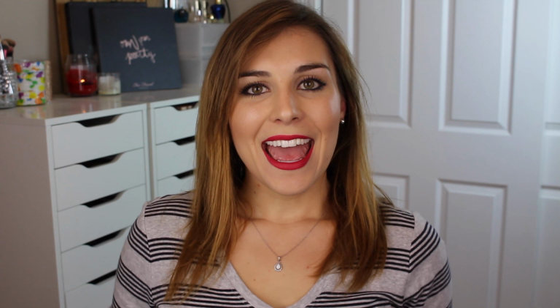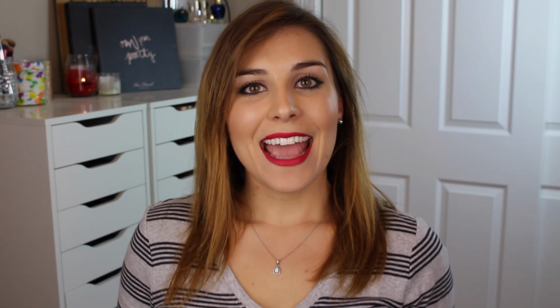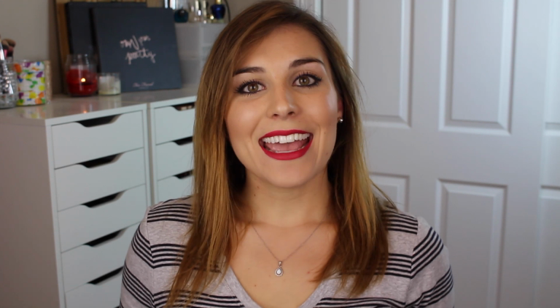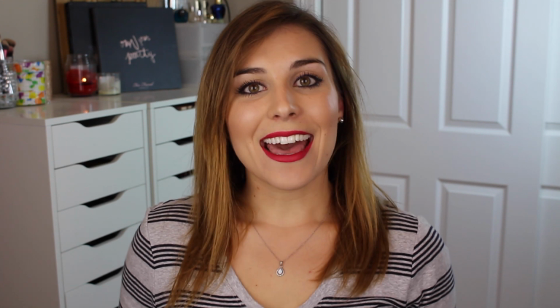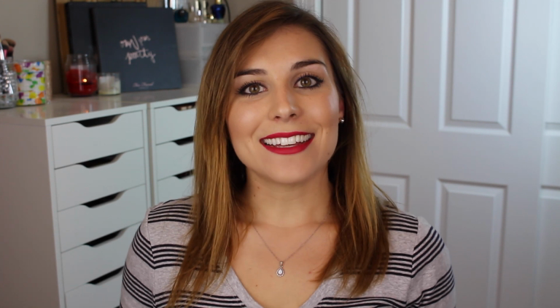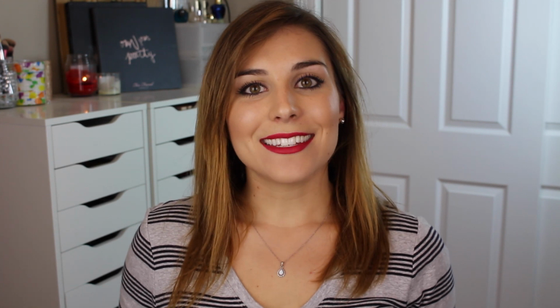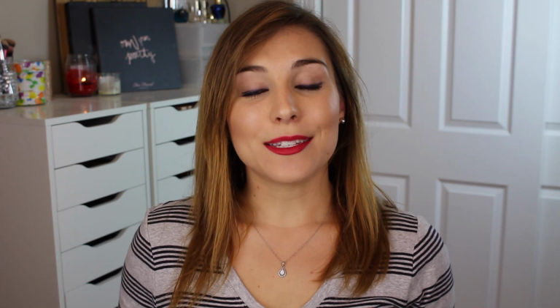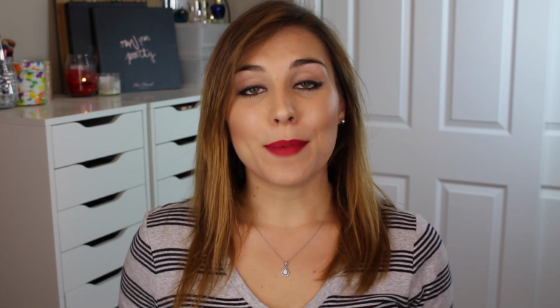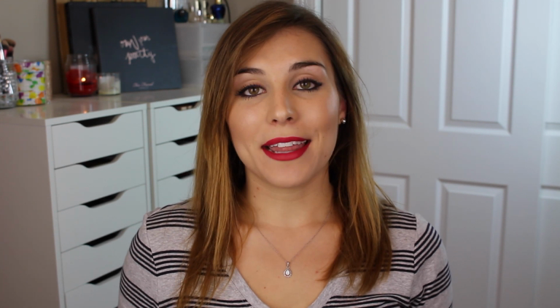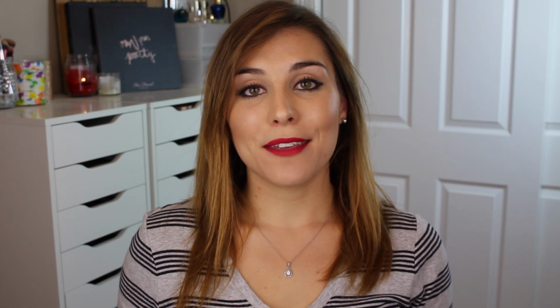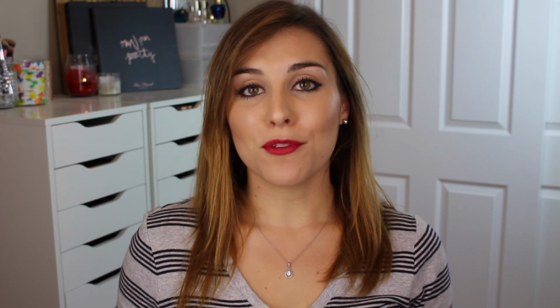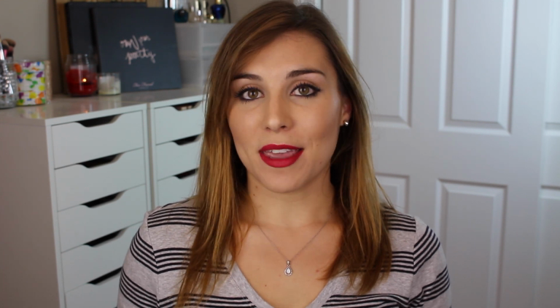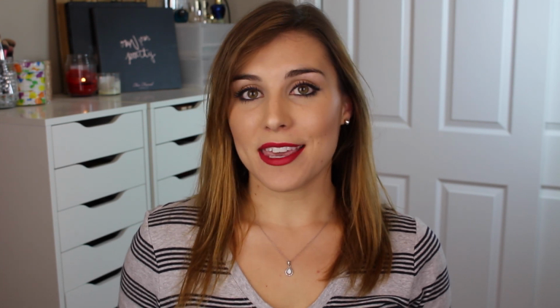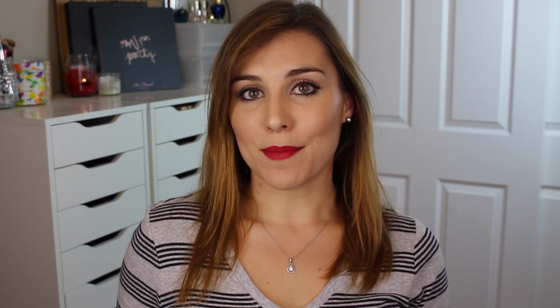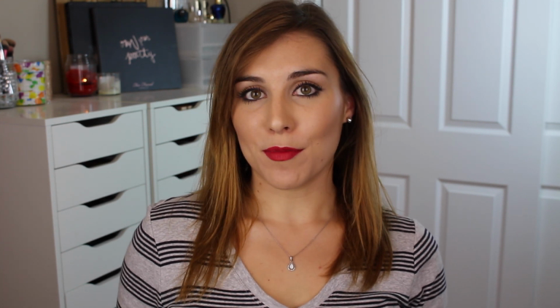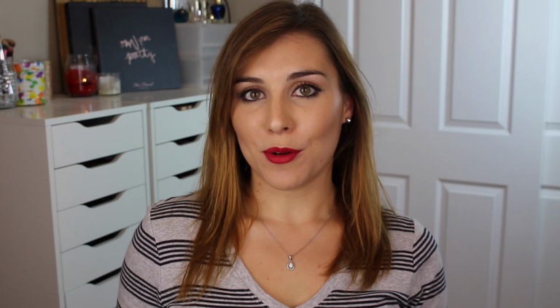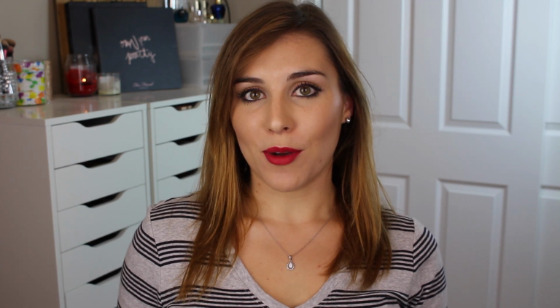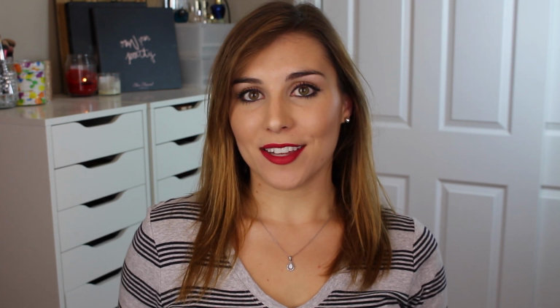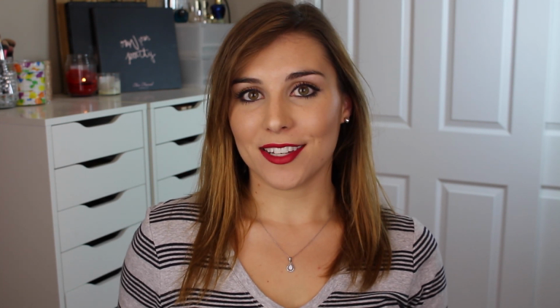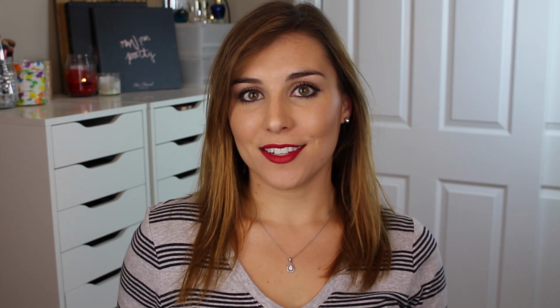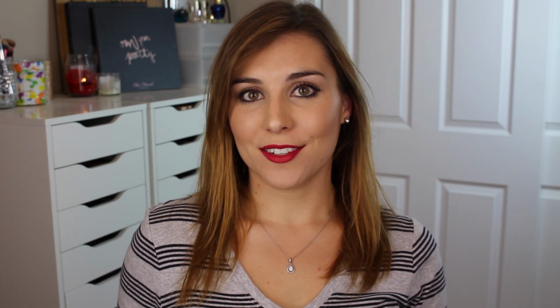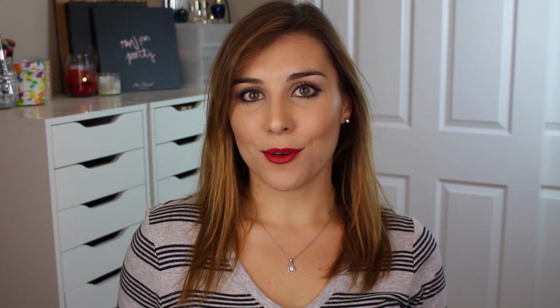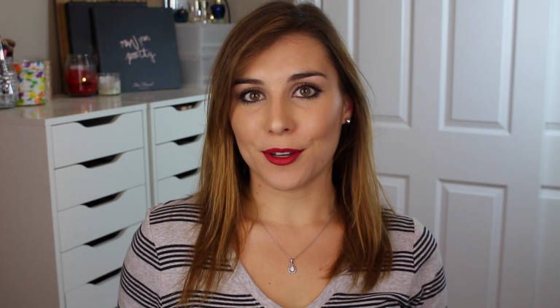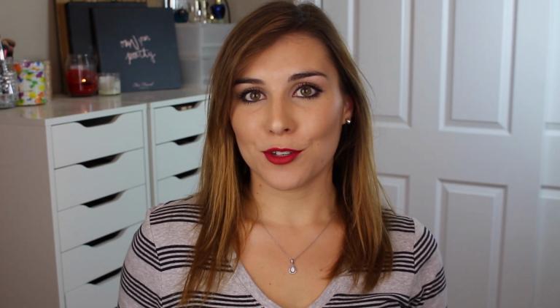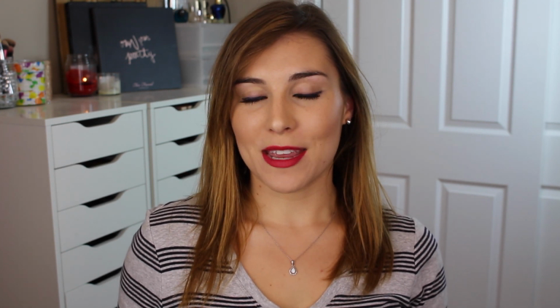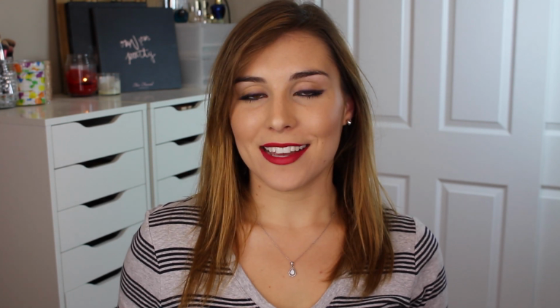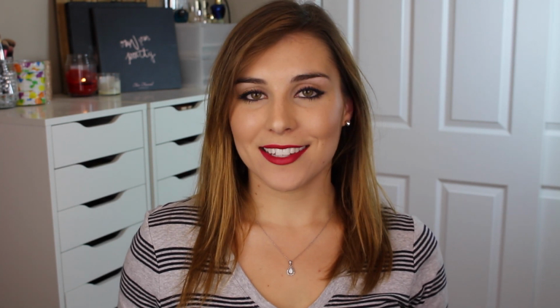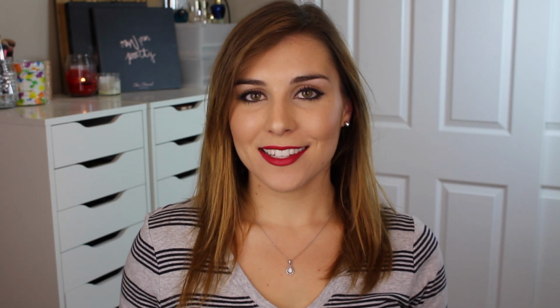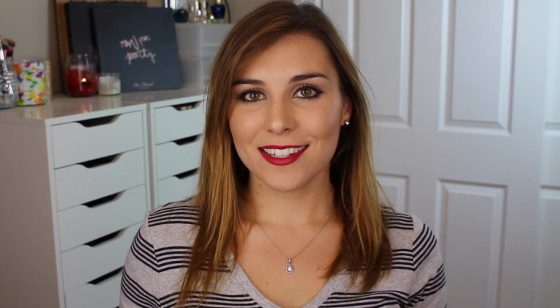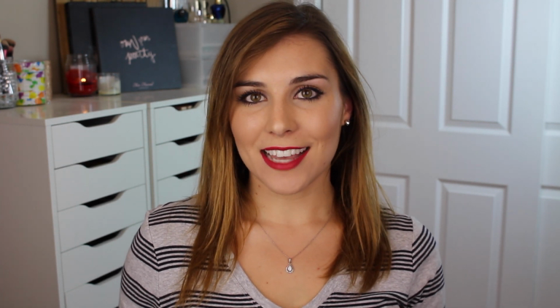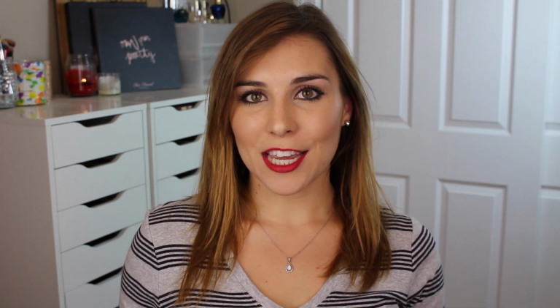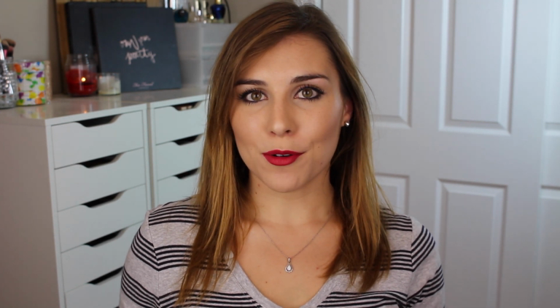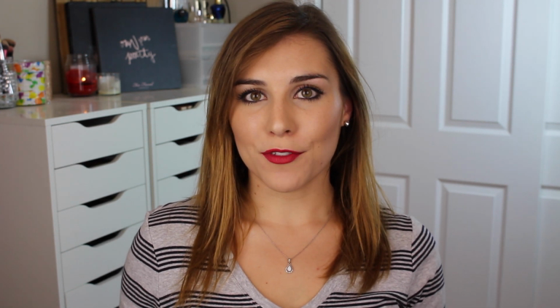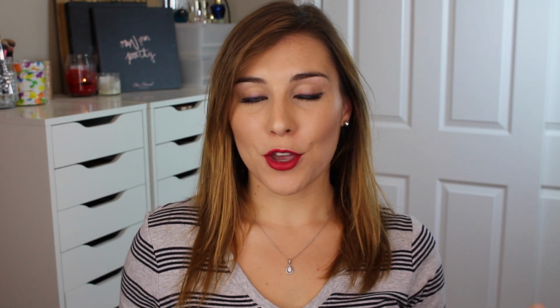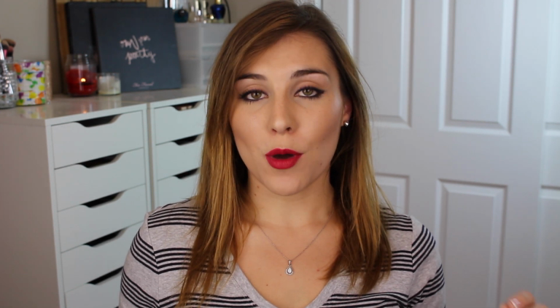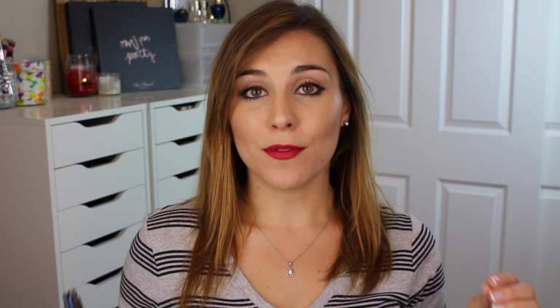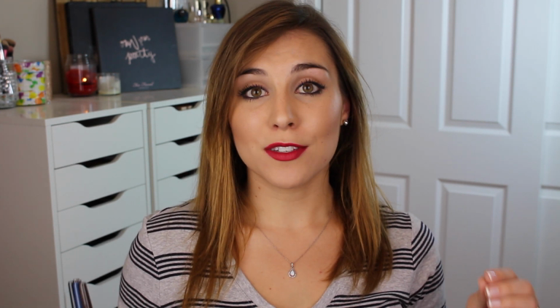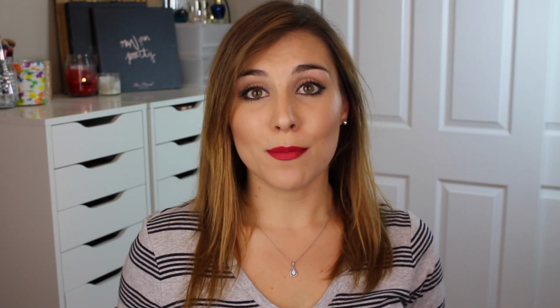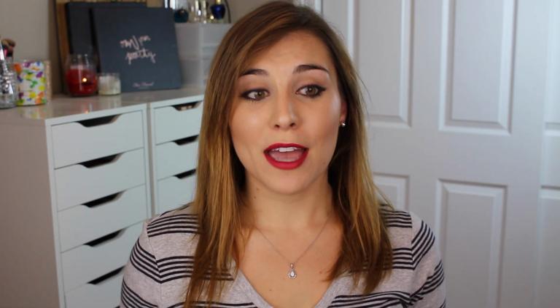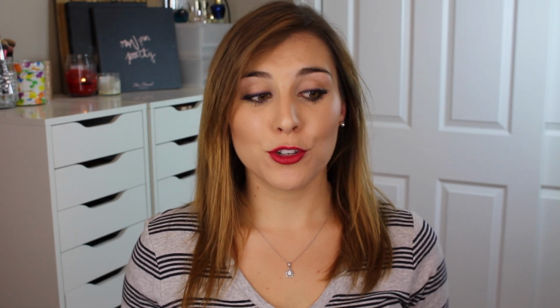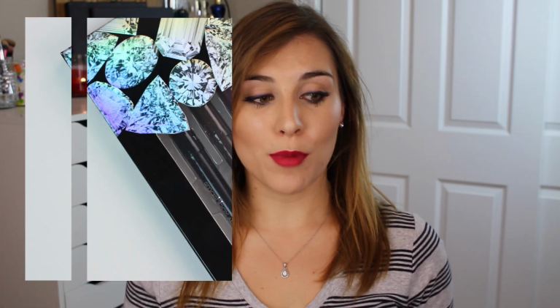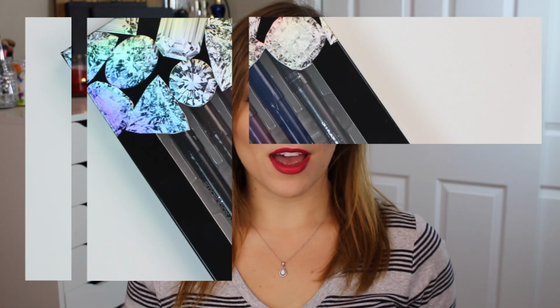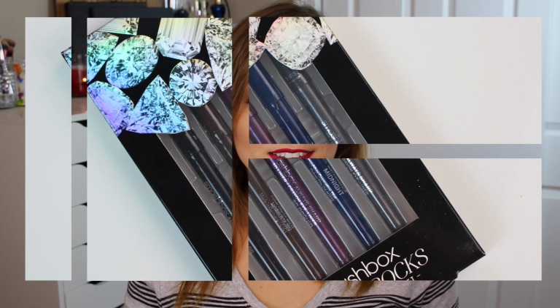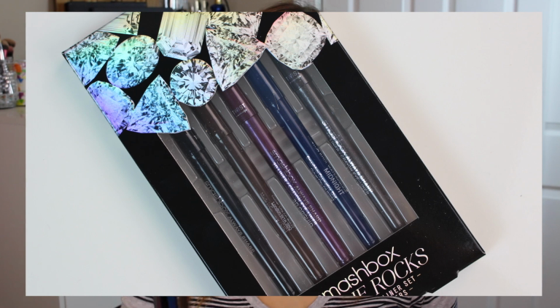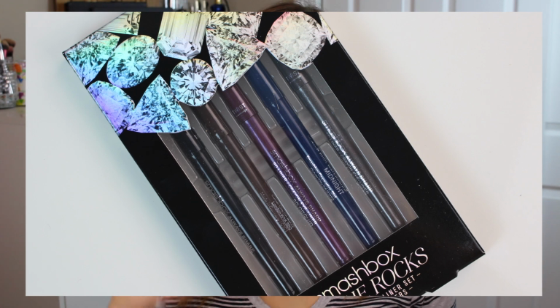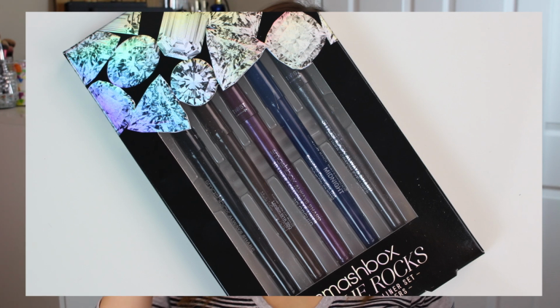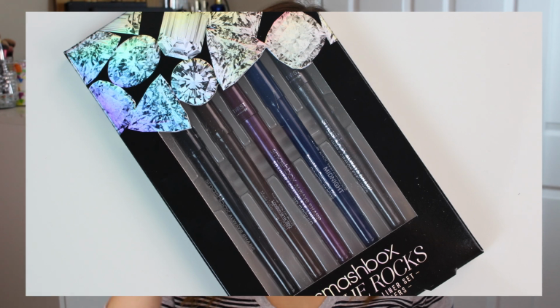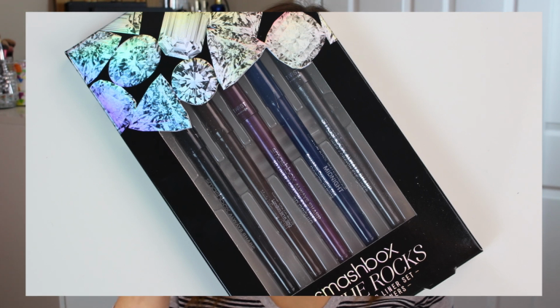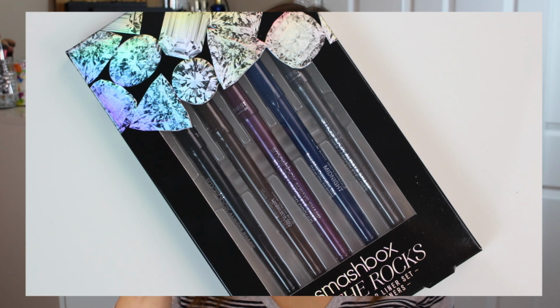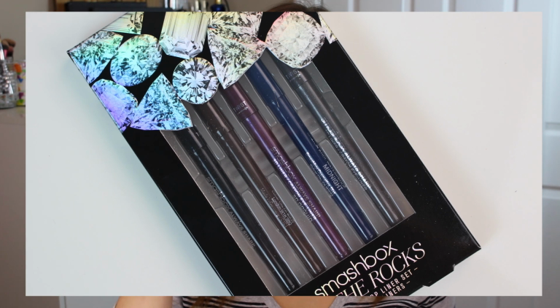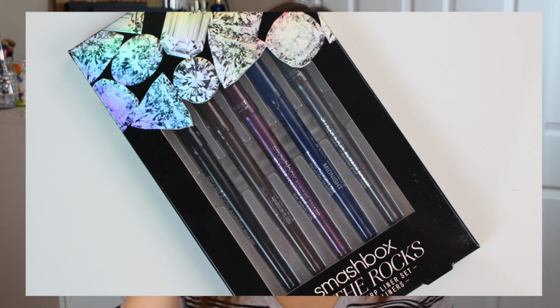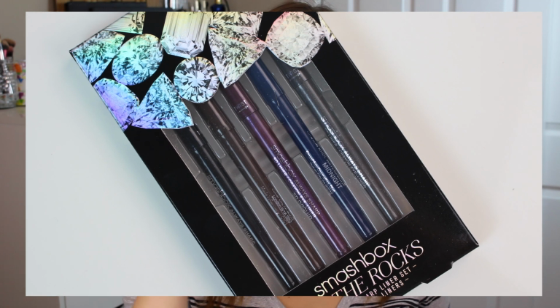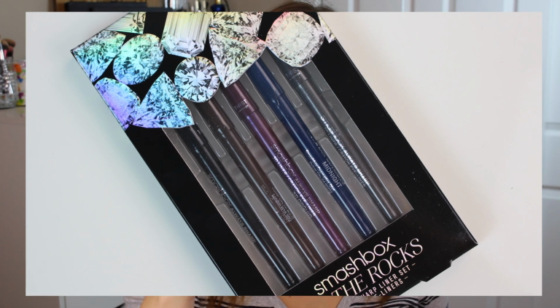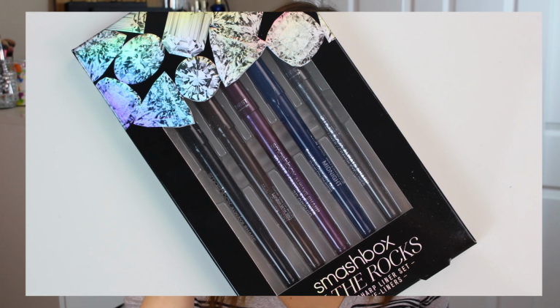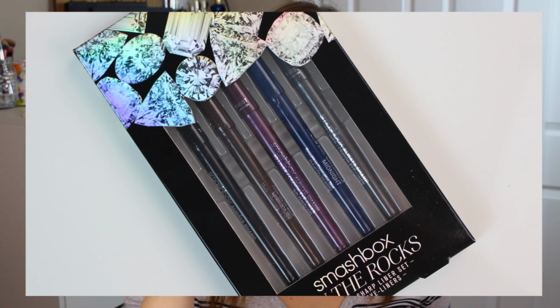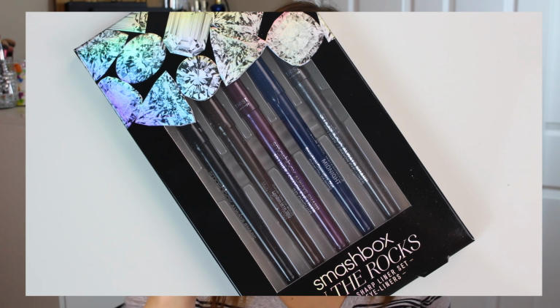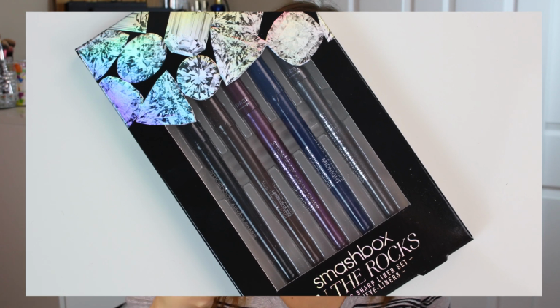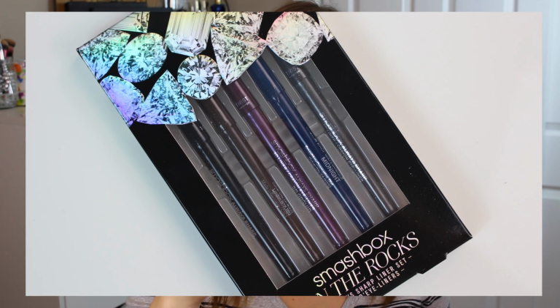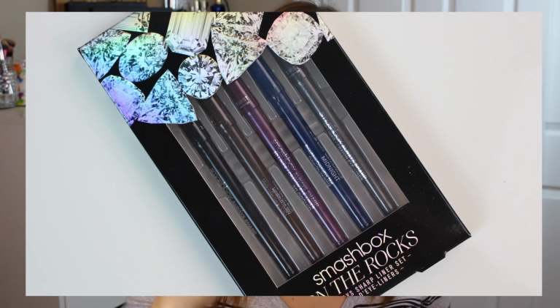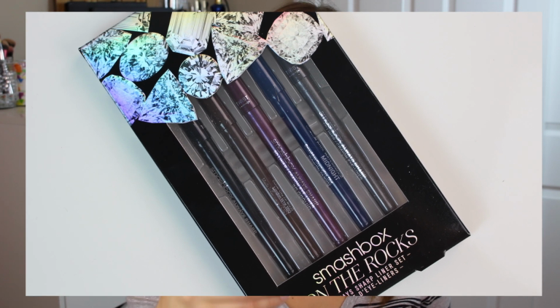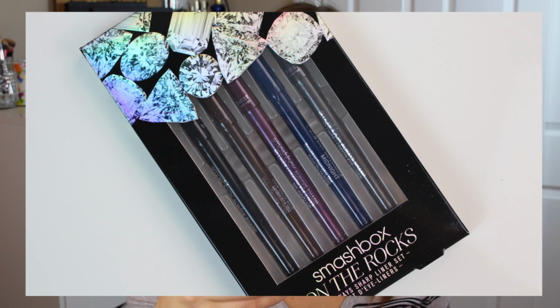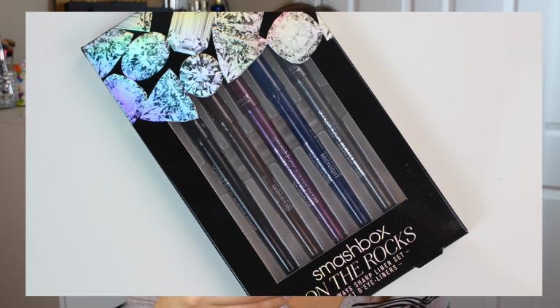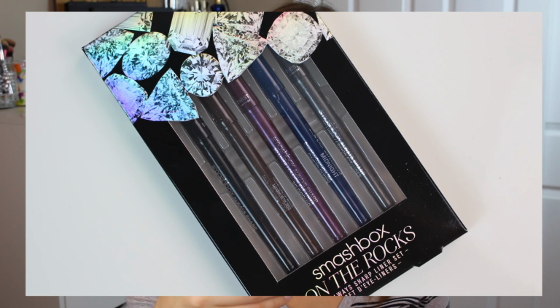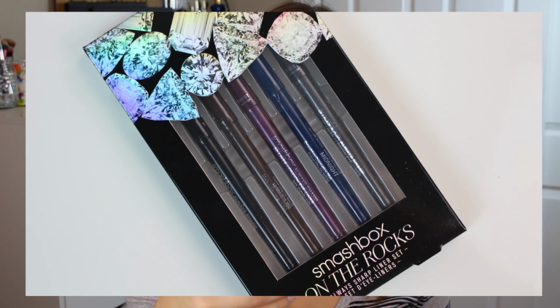Hey guys, it's Bailey from Making Up the Midwest, and this is going to be a 60-second review of Smashbox's On The Rocks Always Sharp Liner Set.